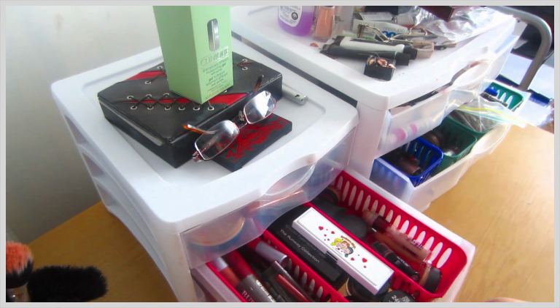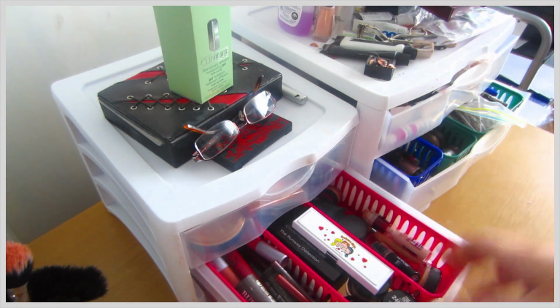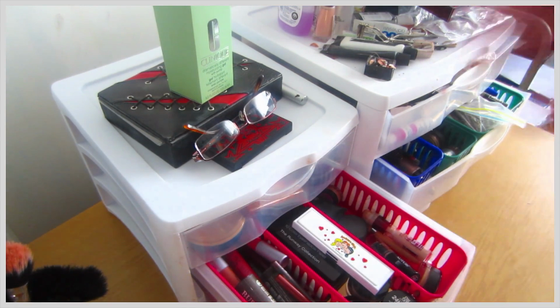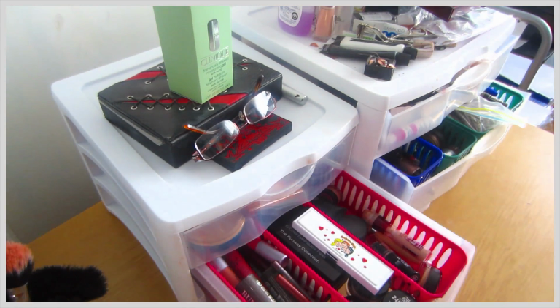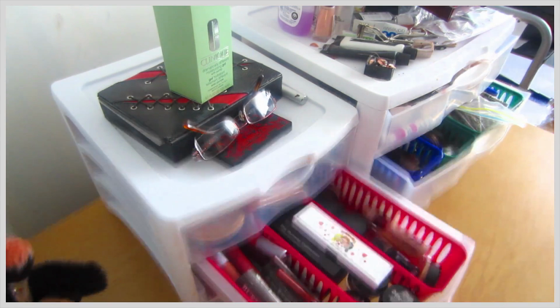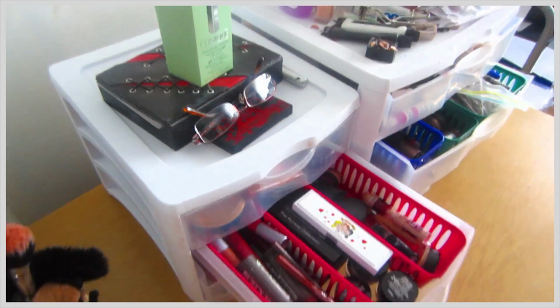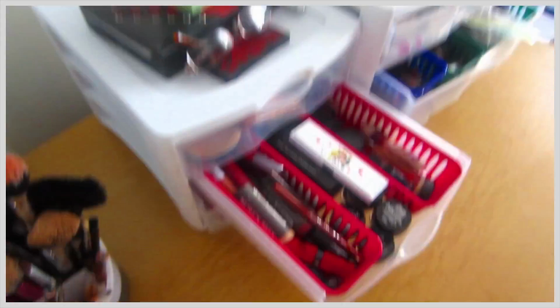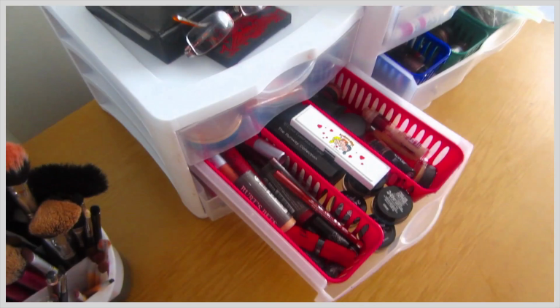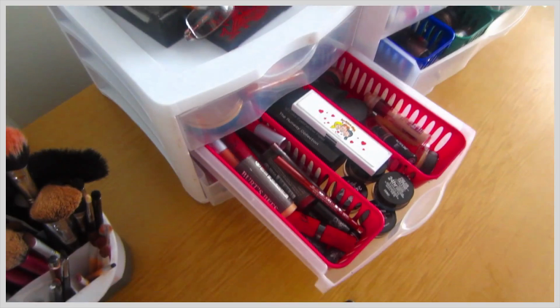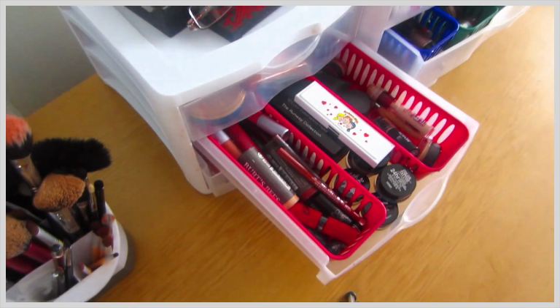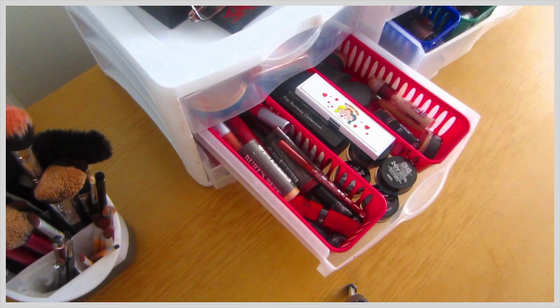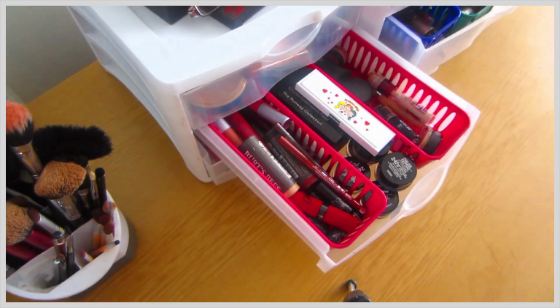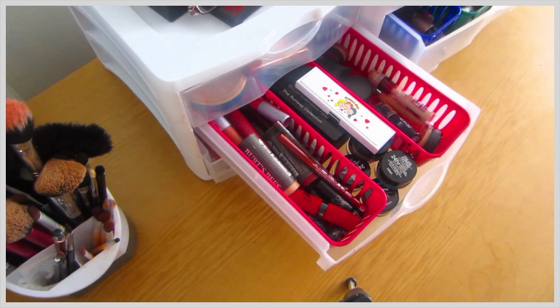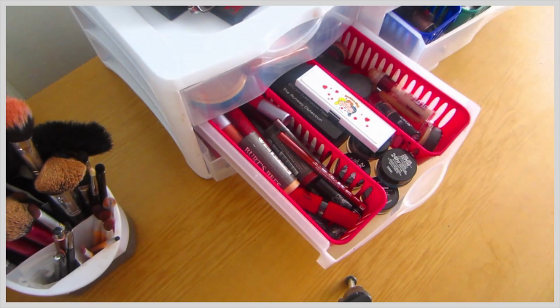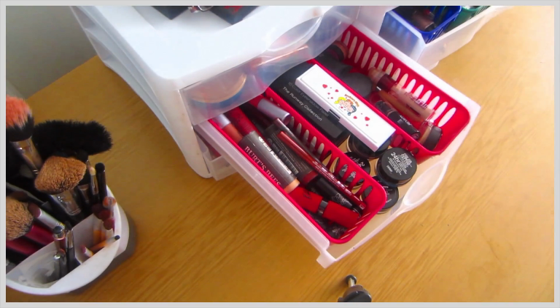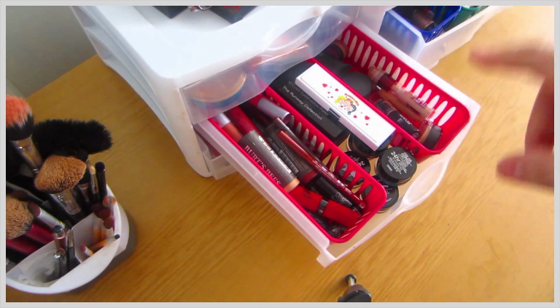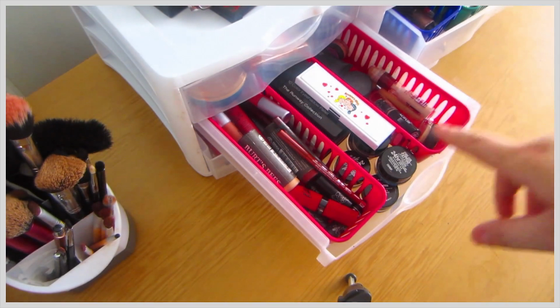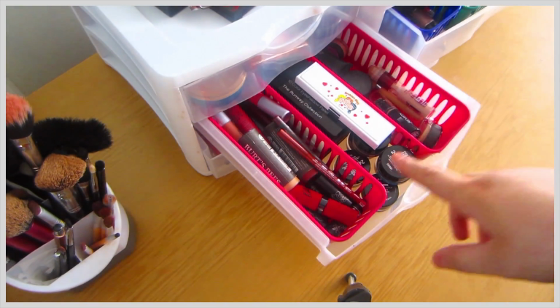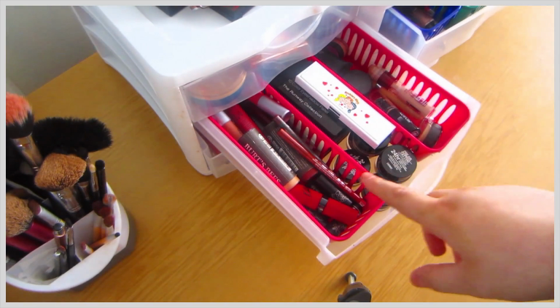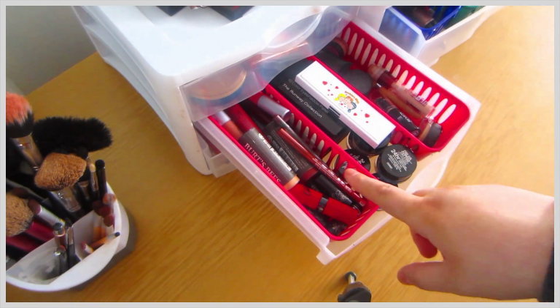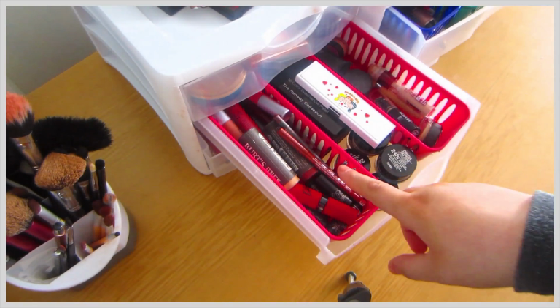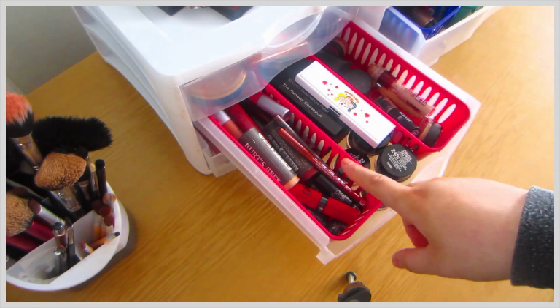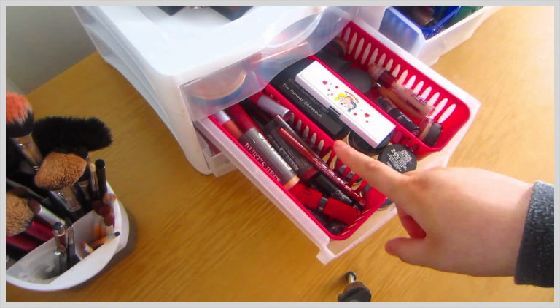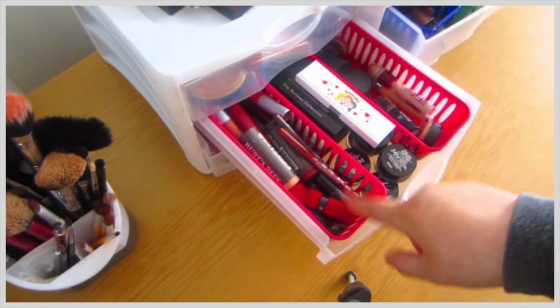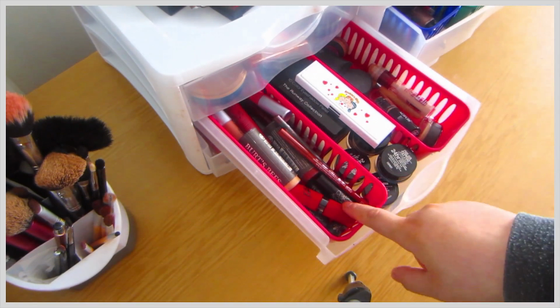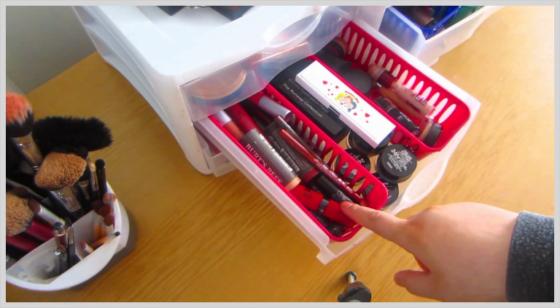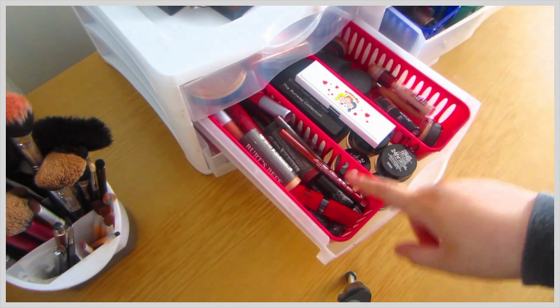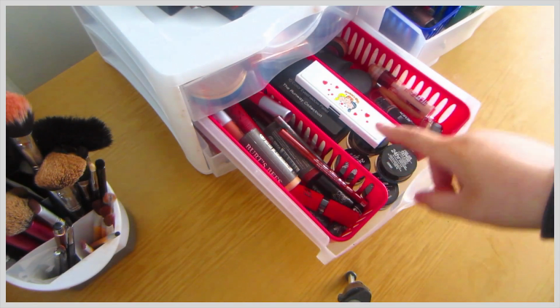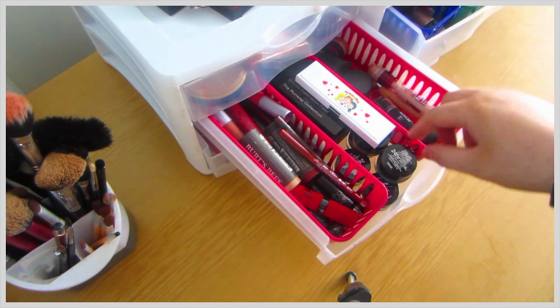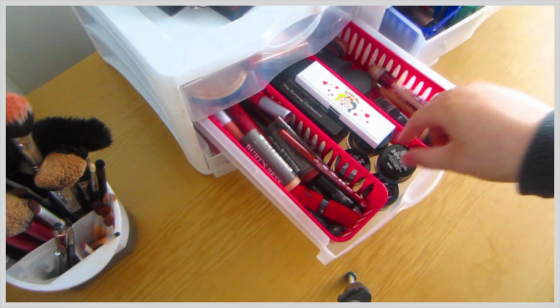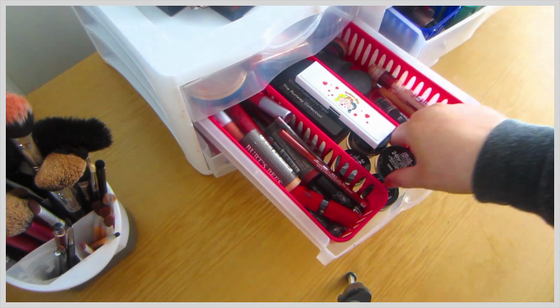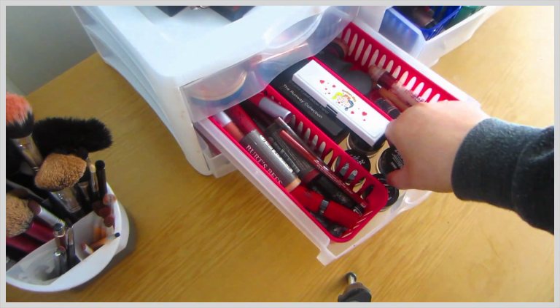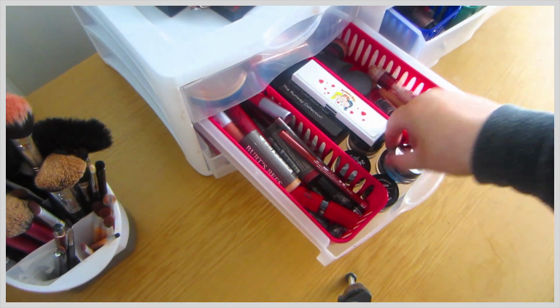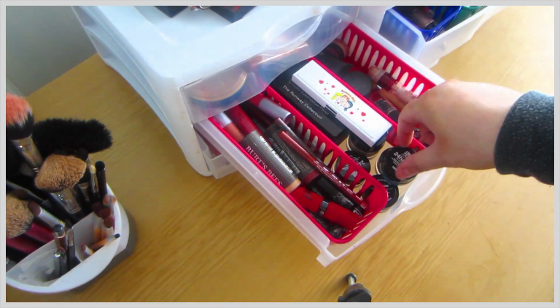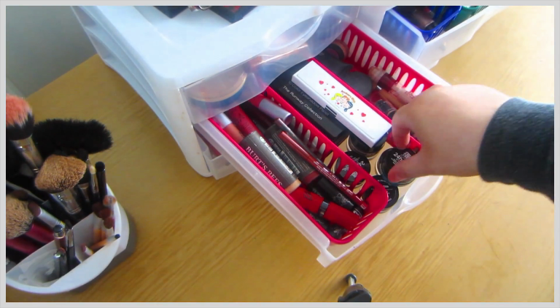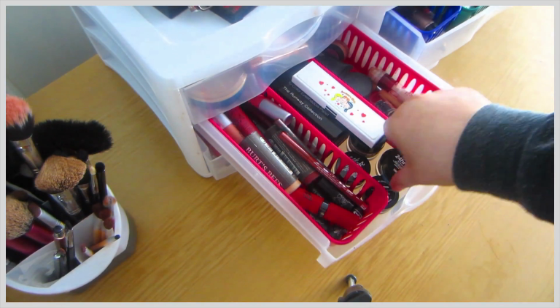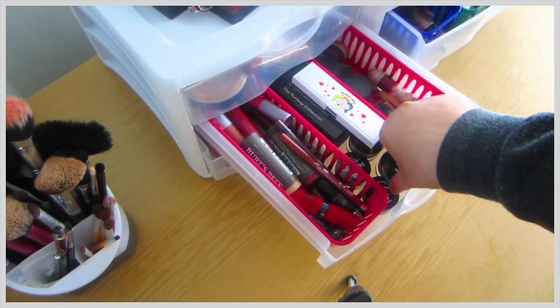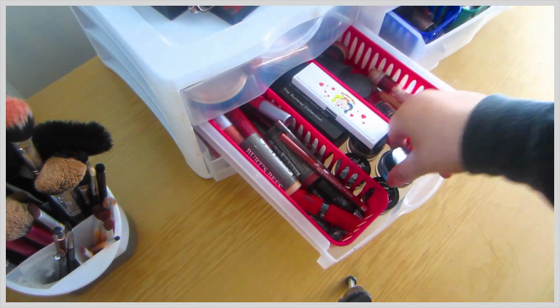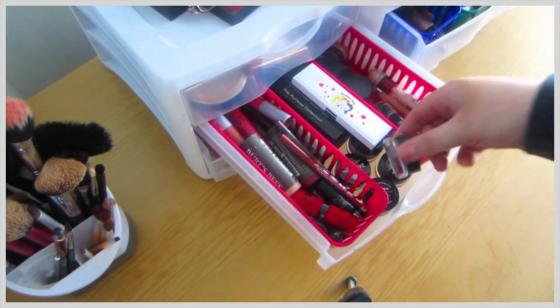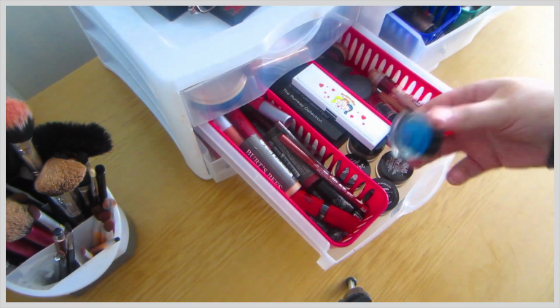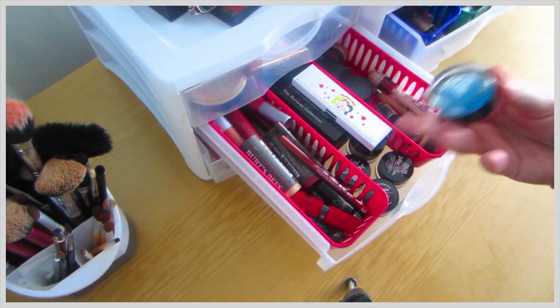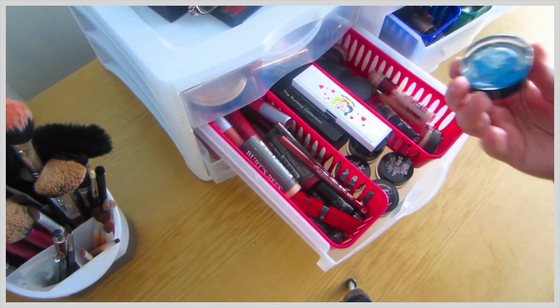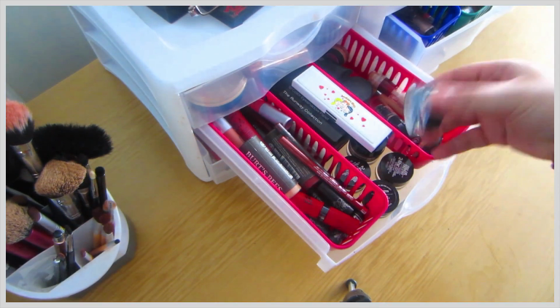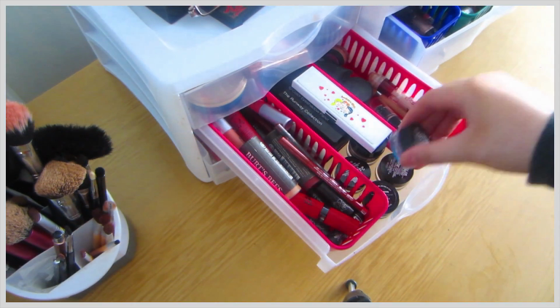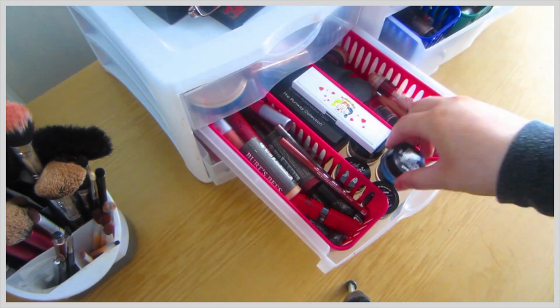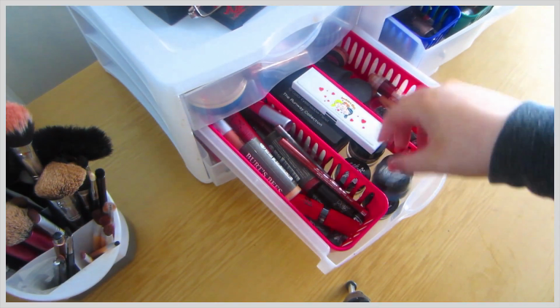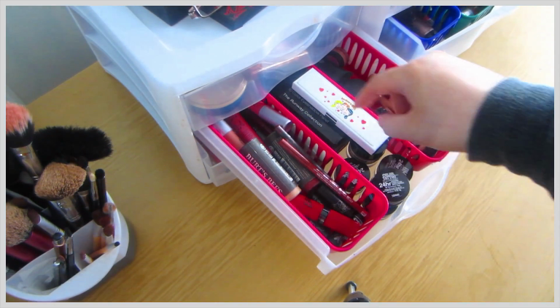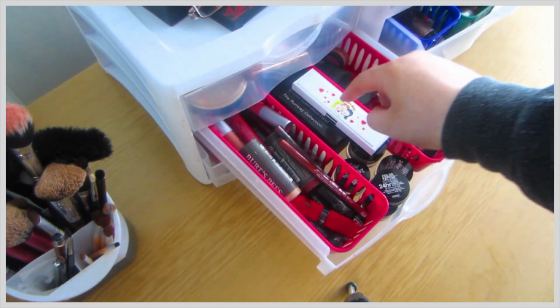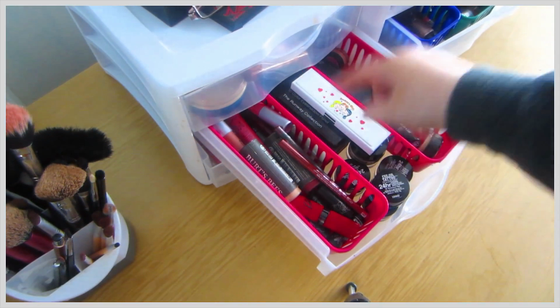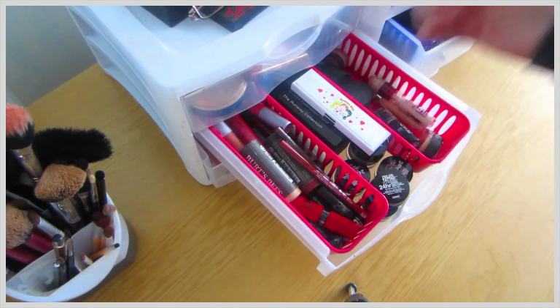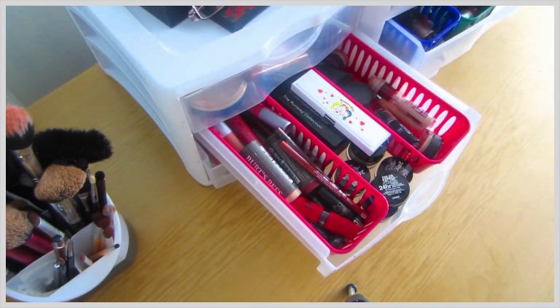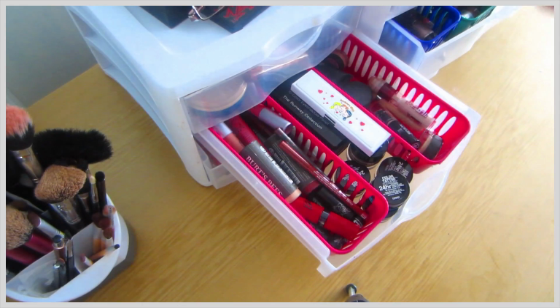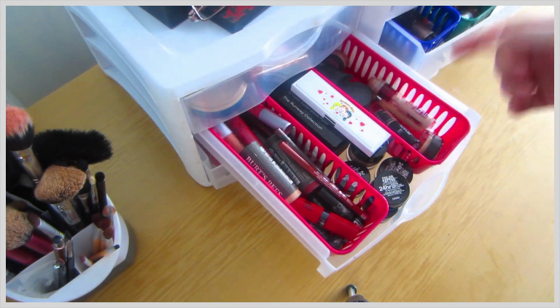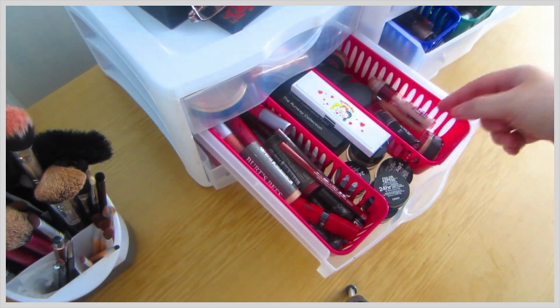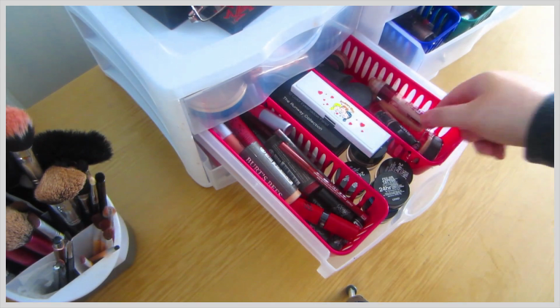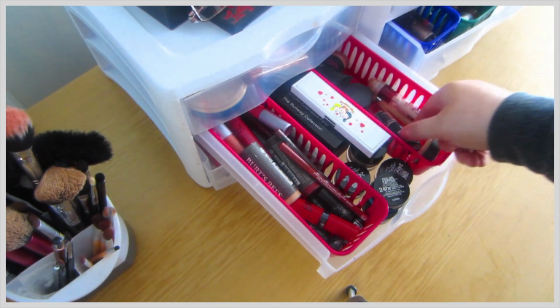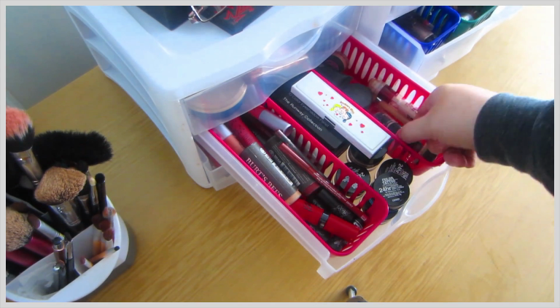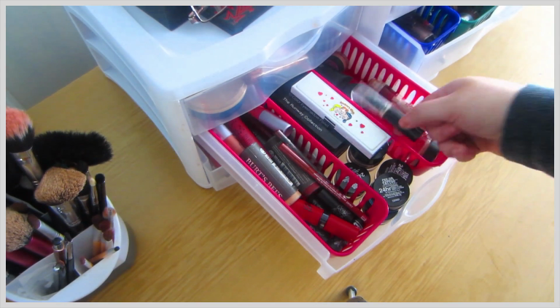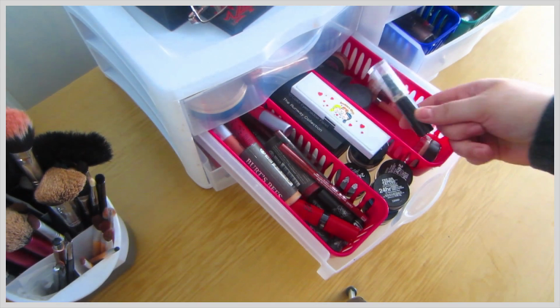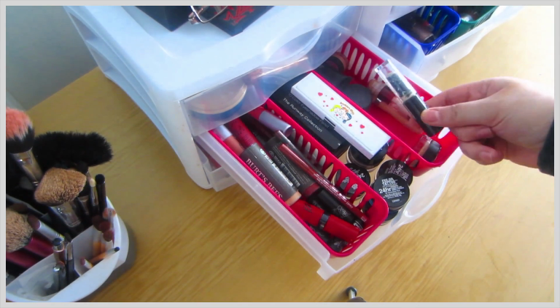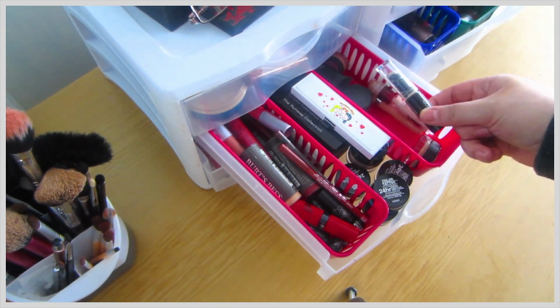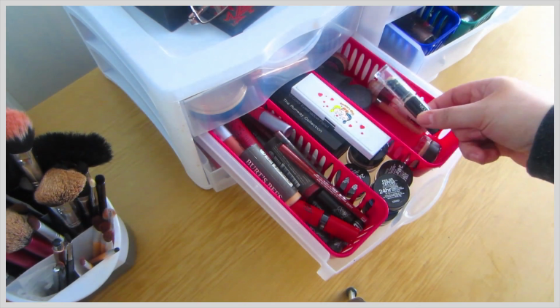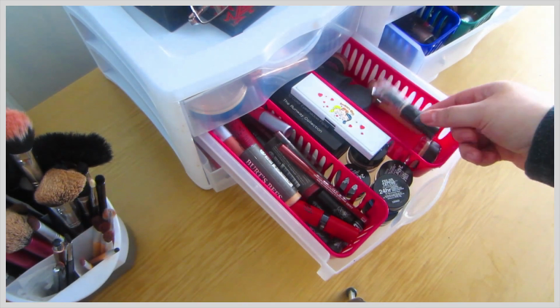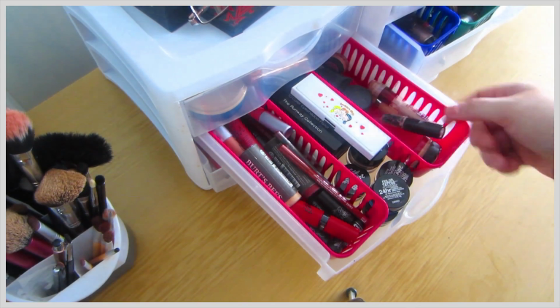This tier is lip products, the Maybelline tattoos, random palettes, and concealers.